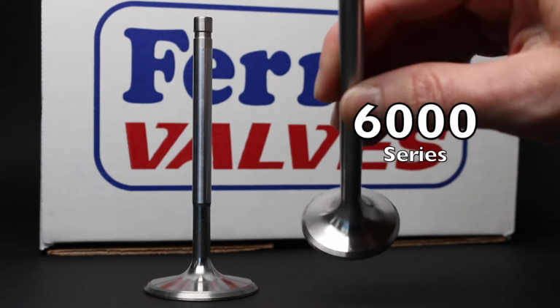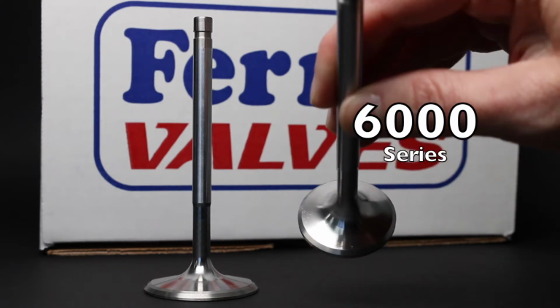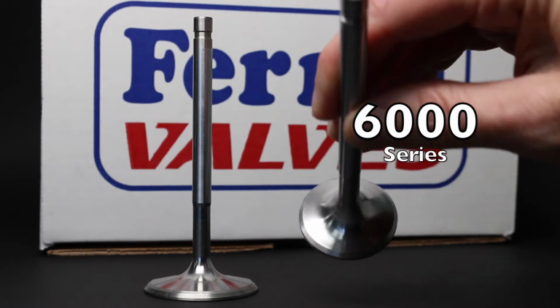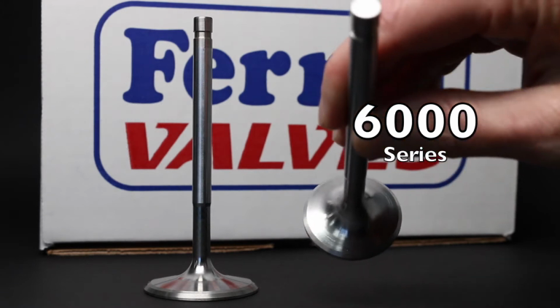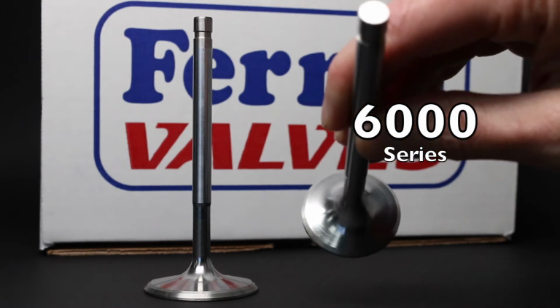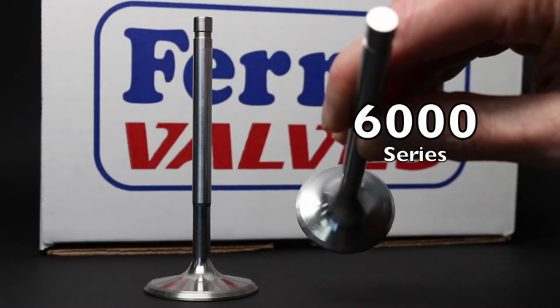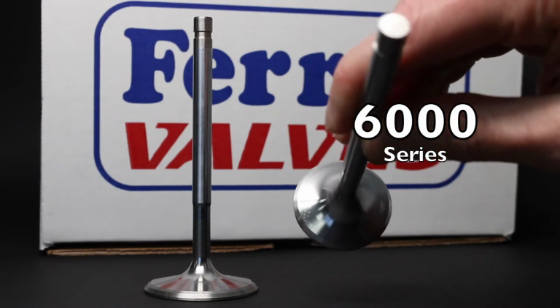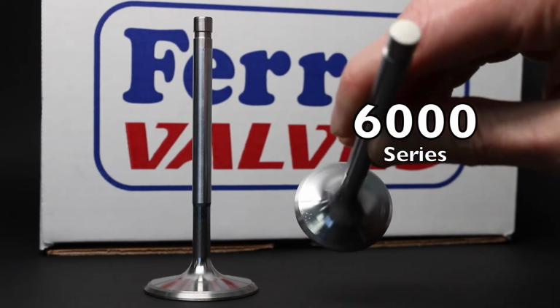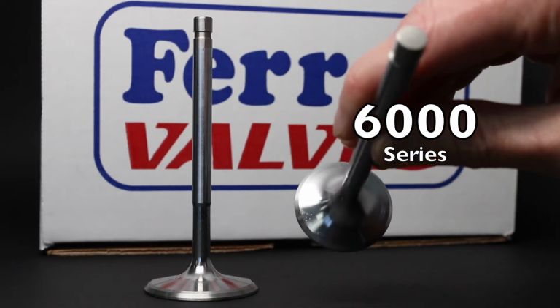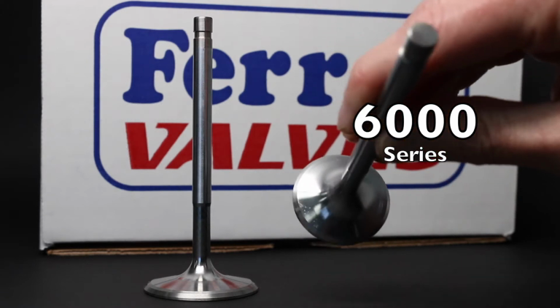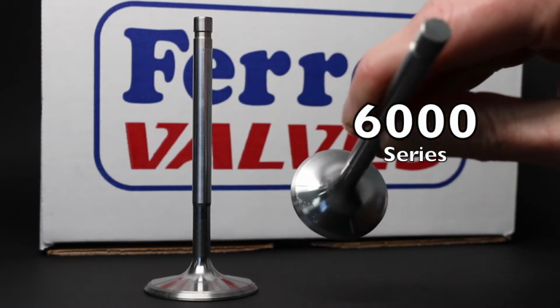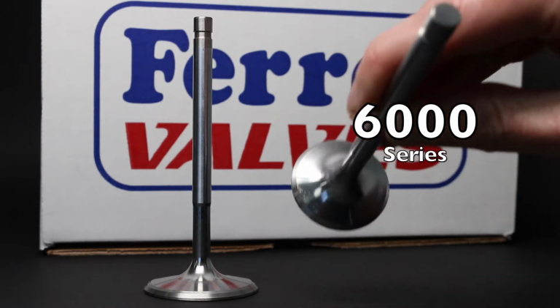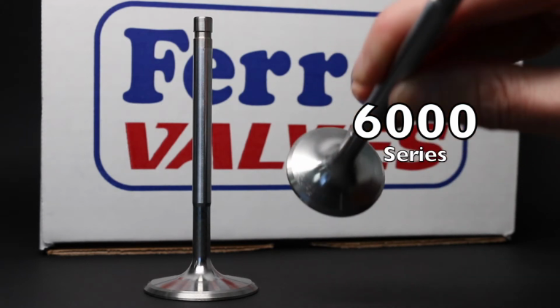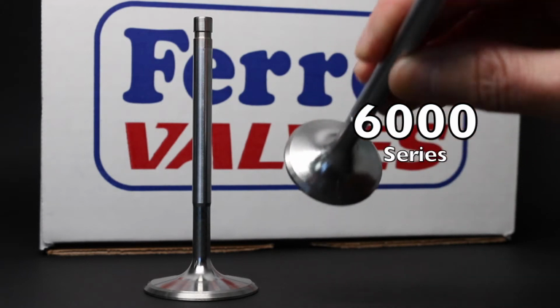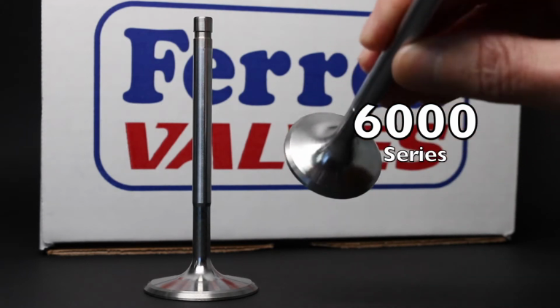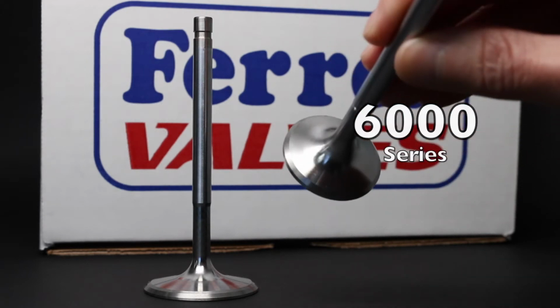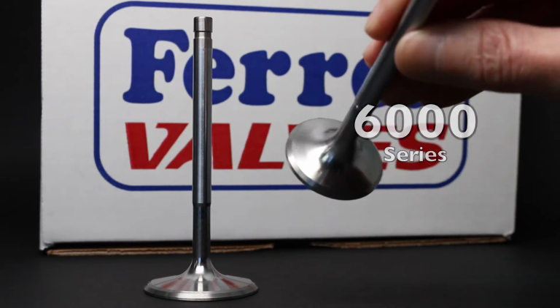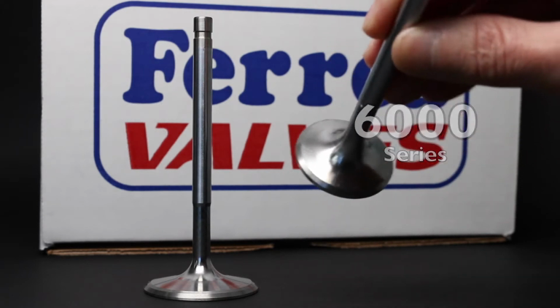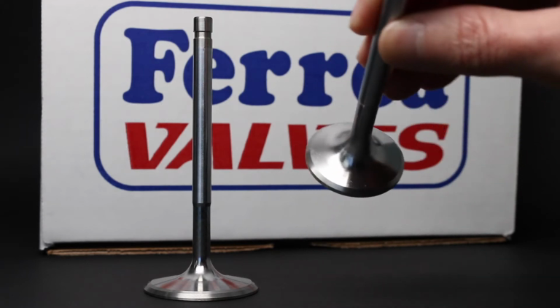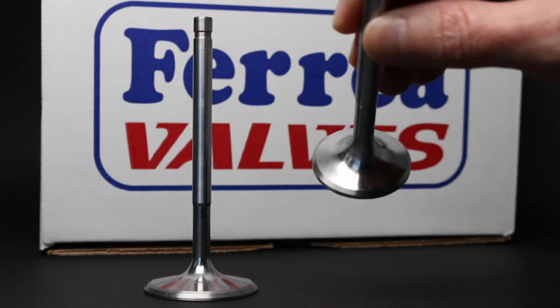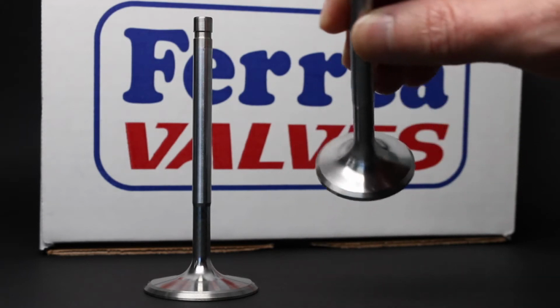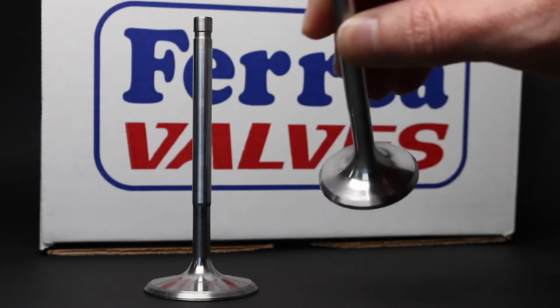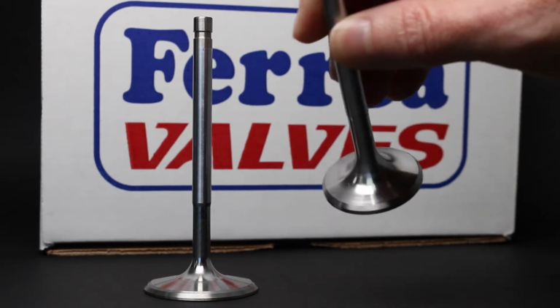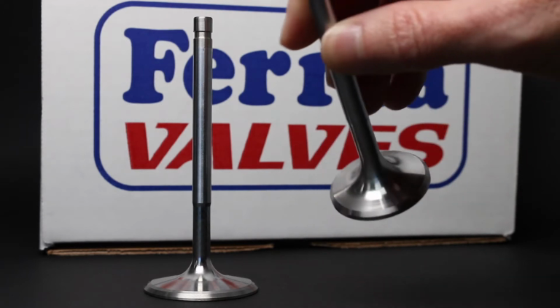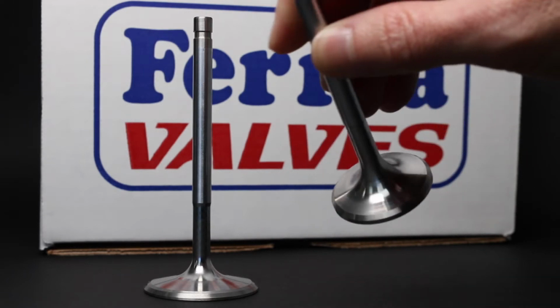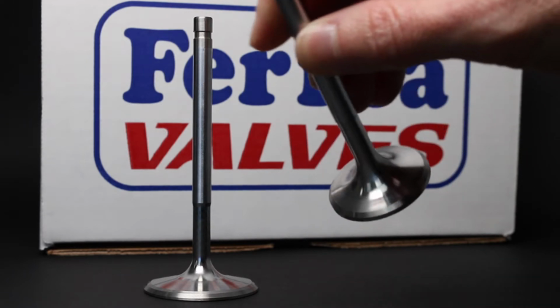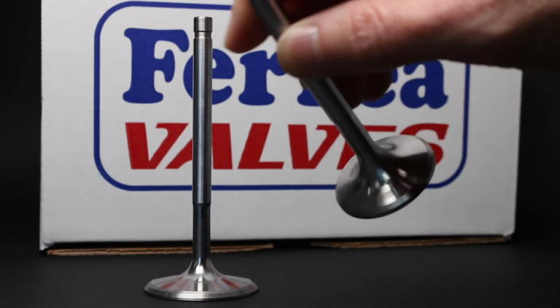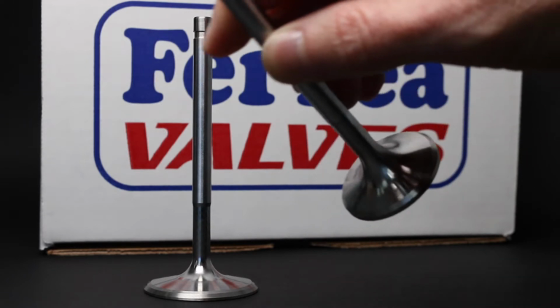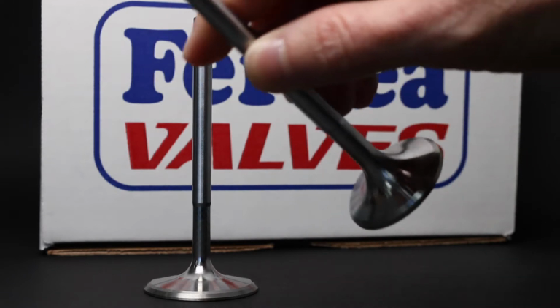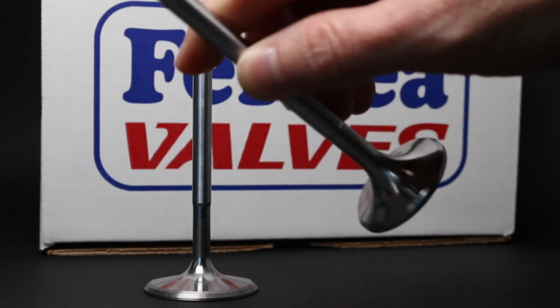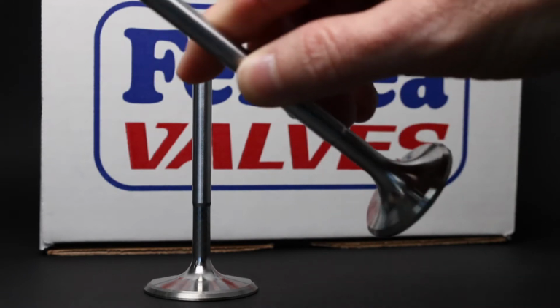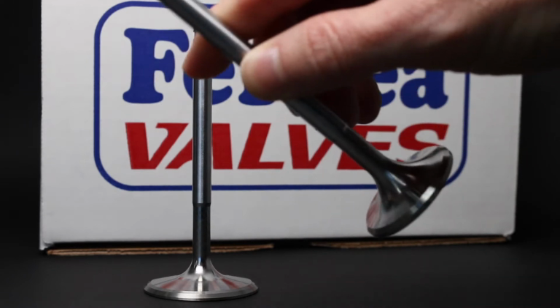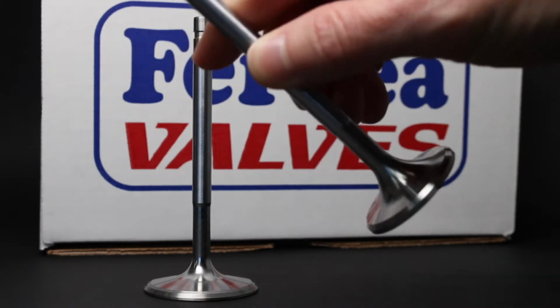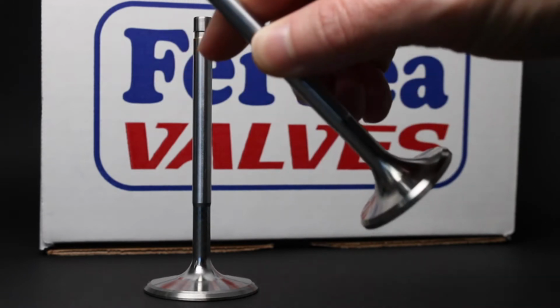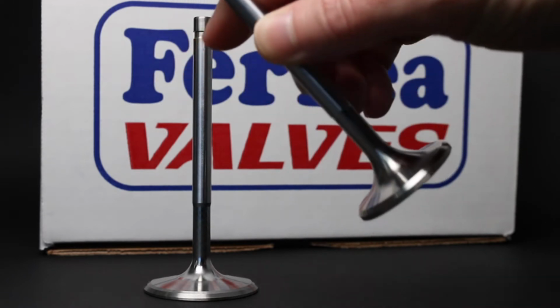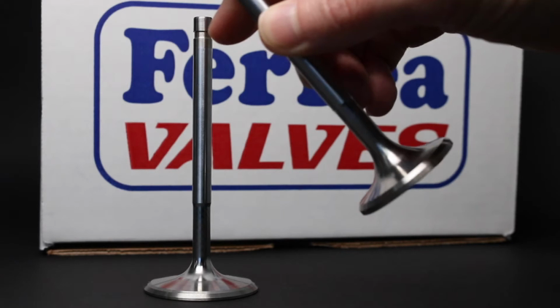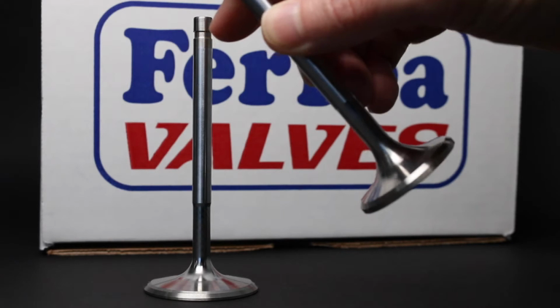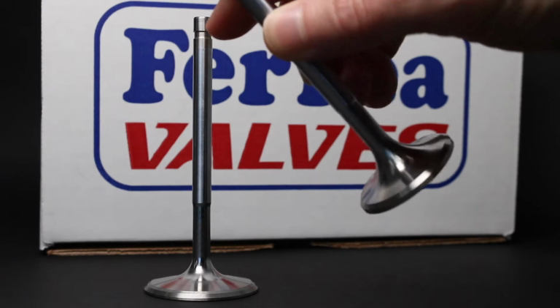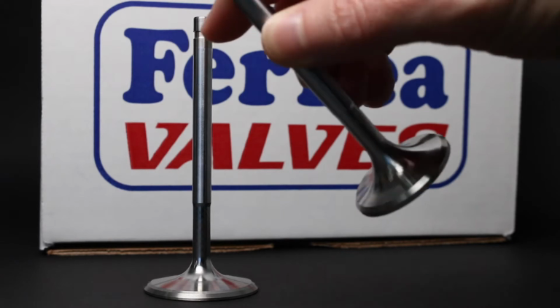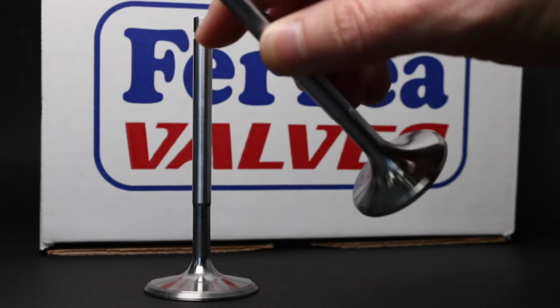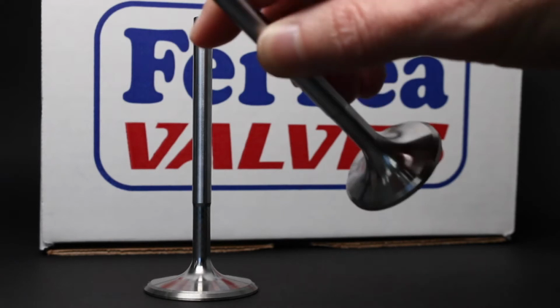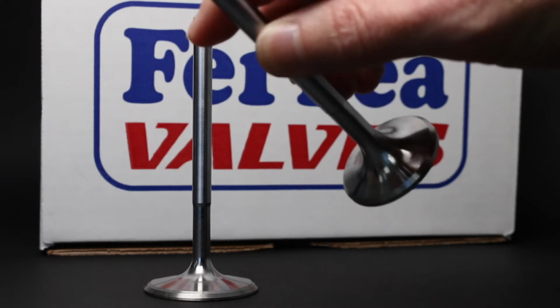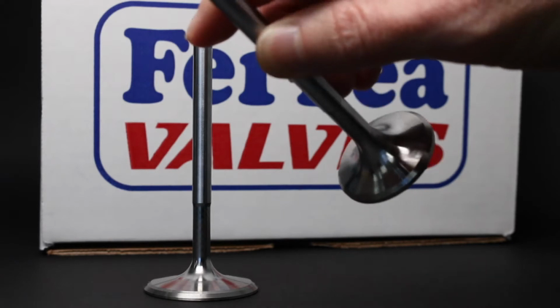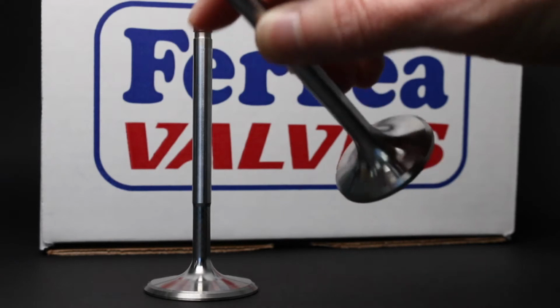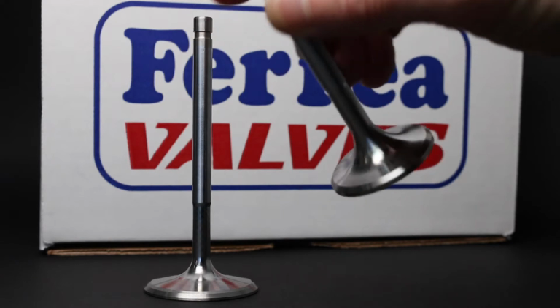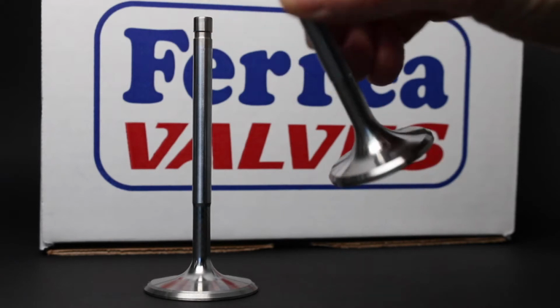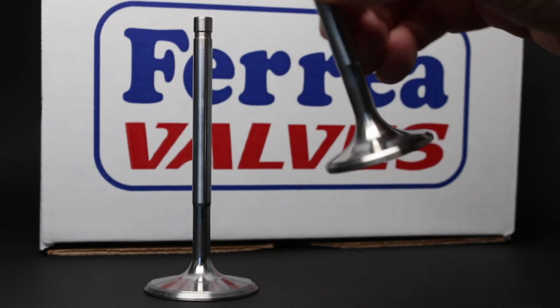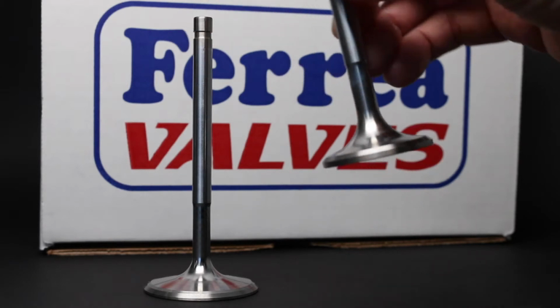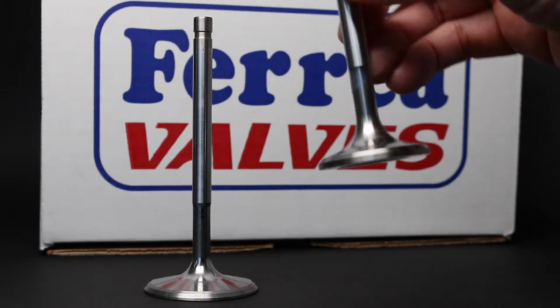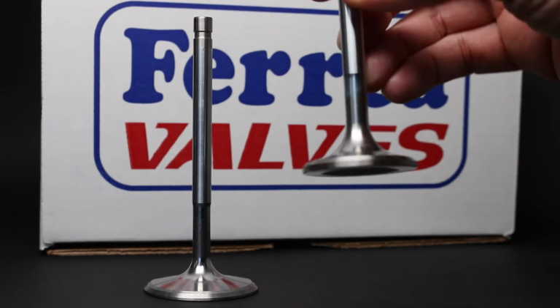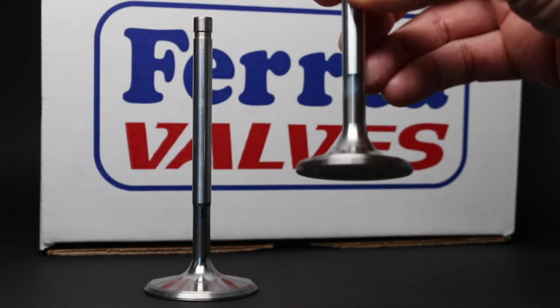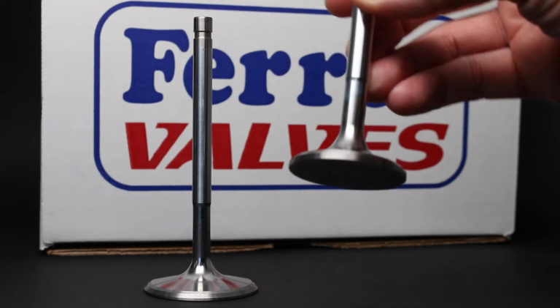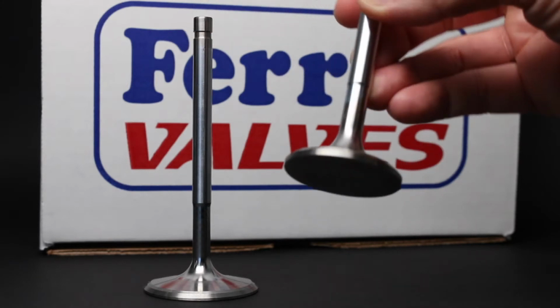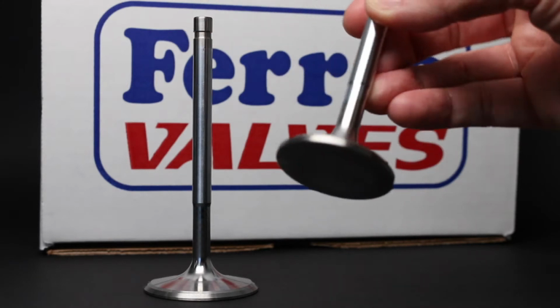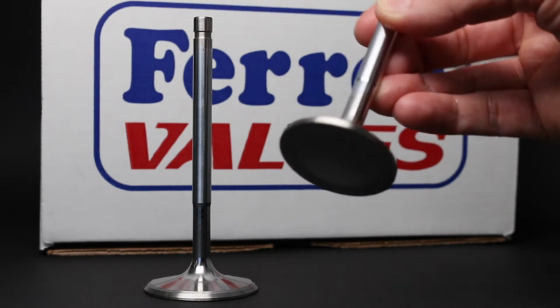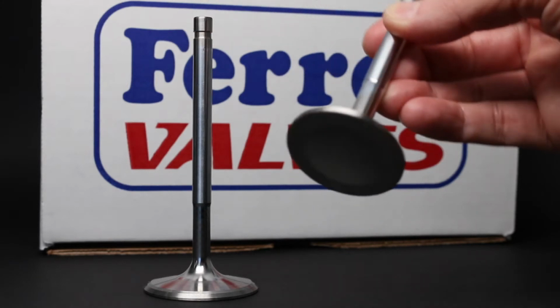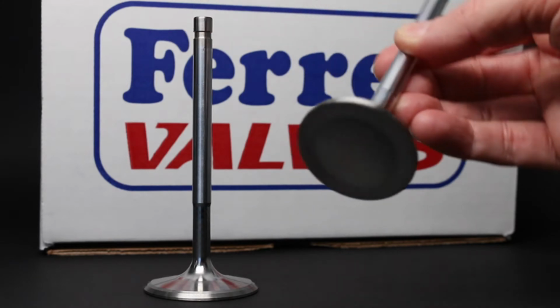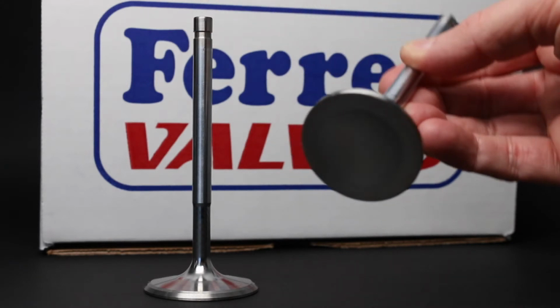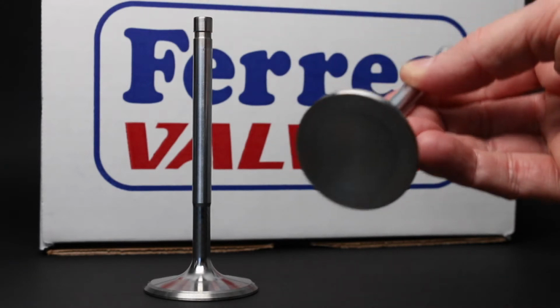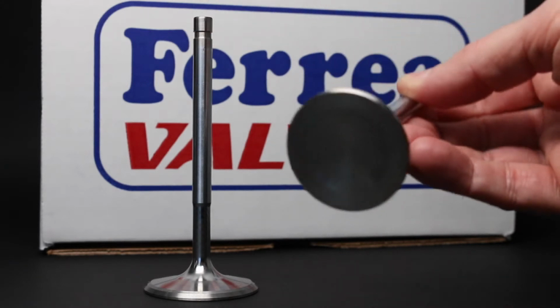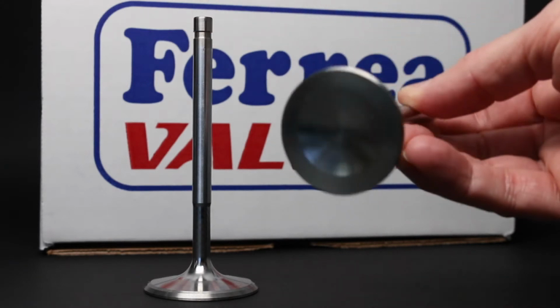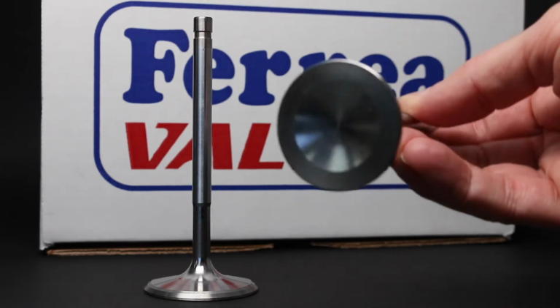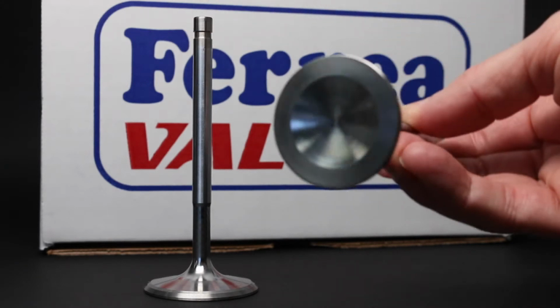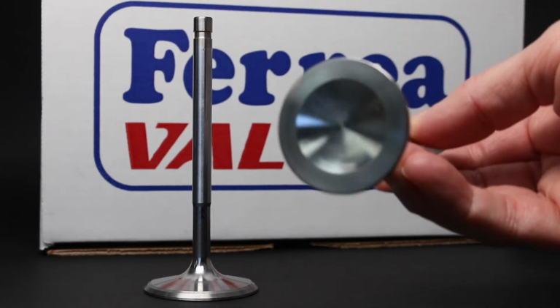Hey guys, so let's take a look at the two series of valves. Three simple tips to remember when choosing the proper valve.